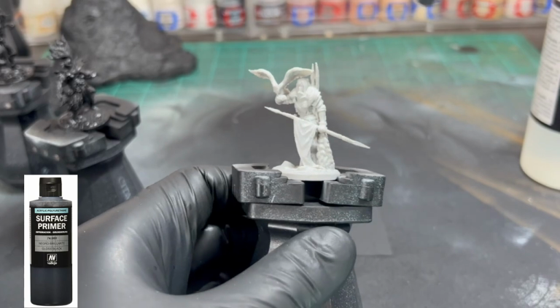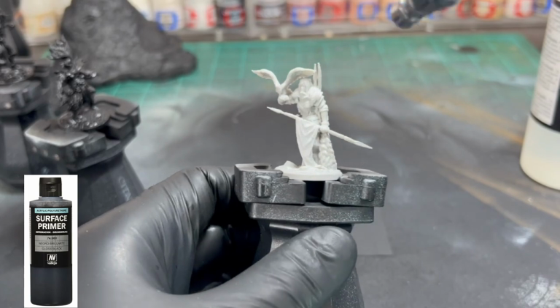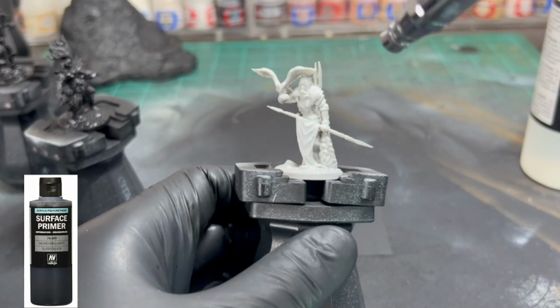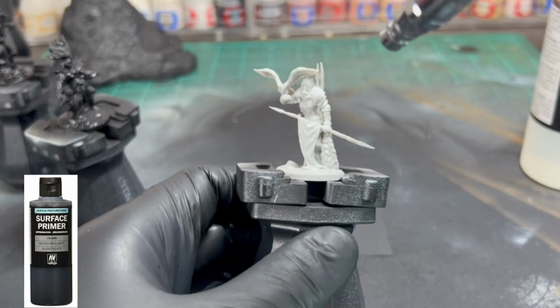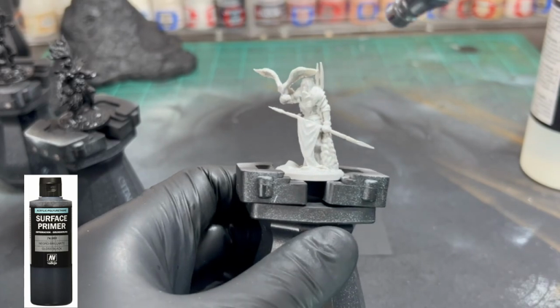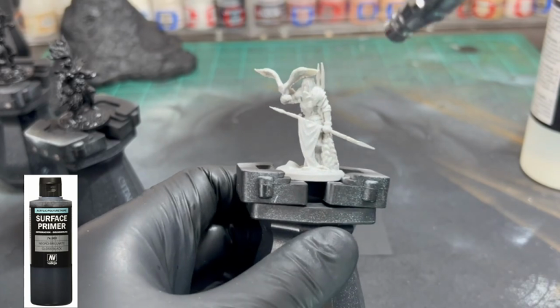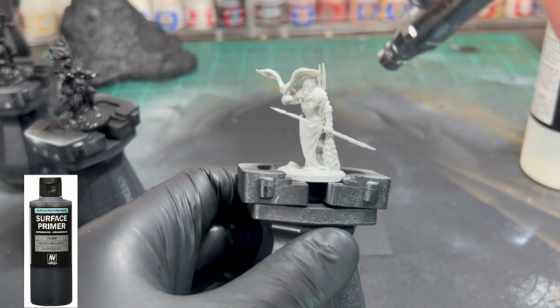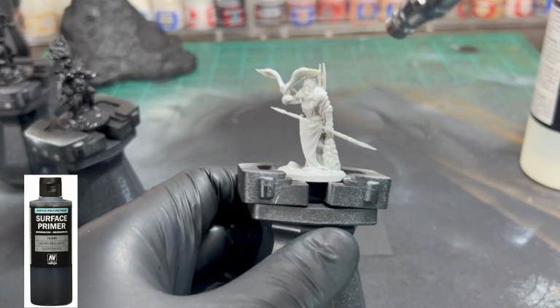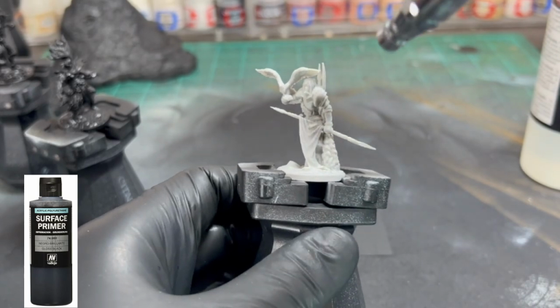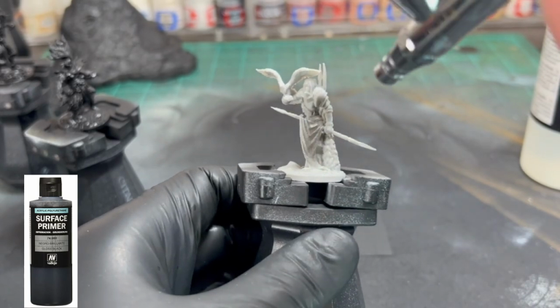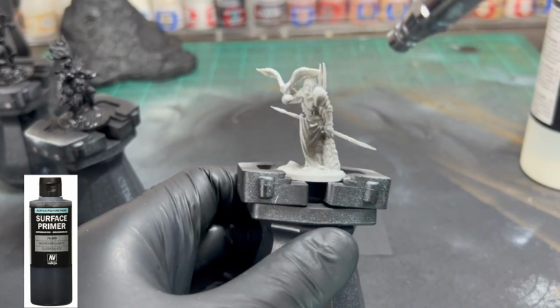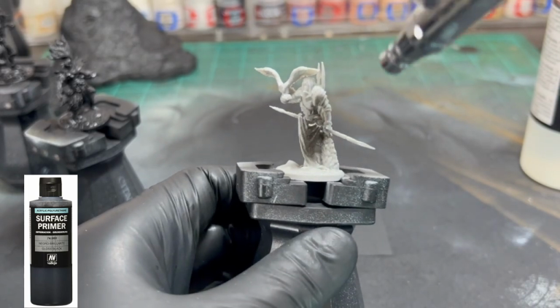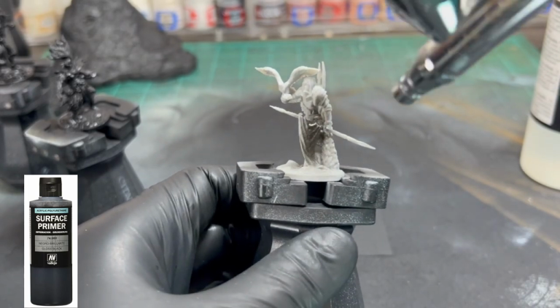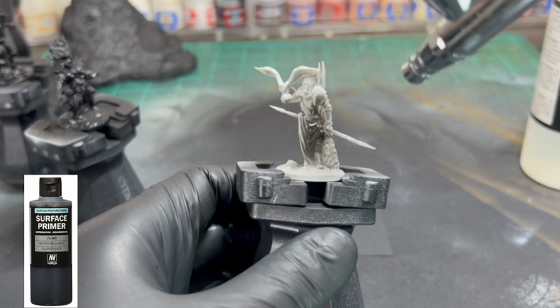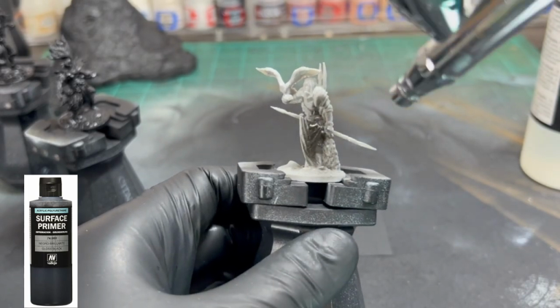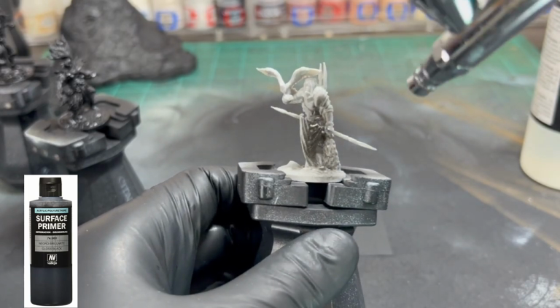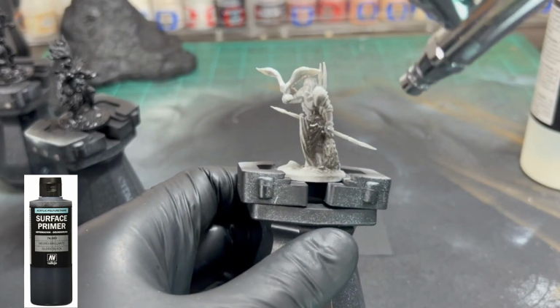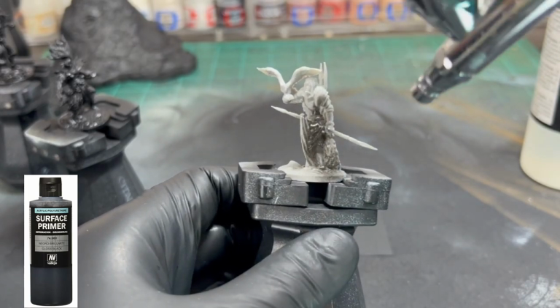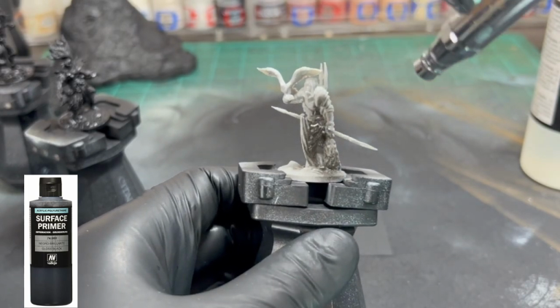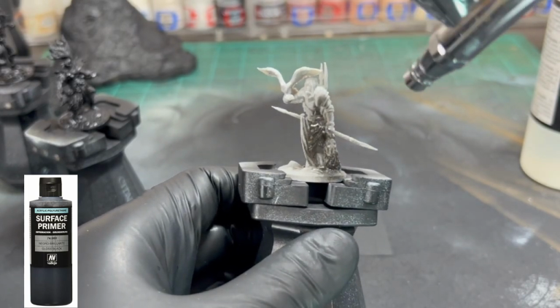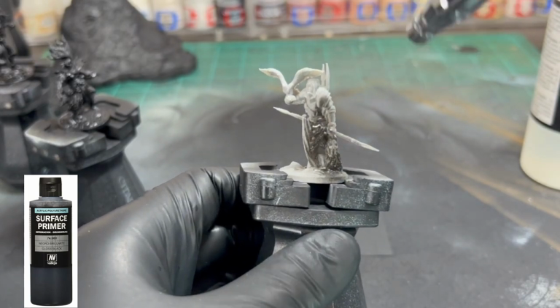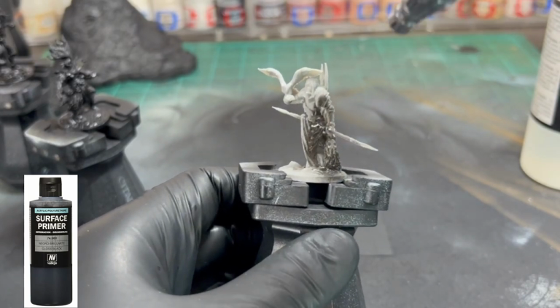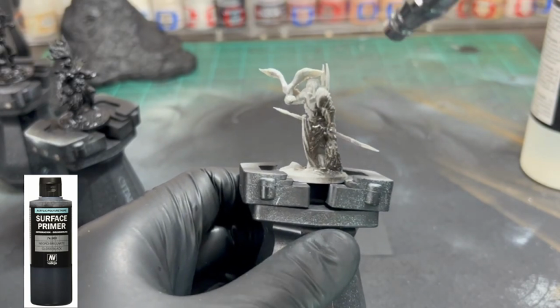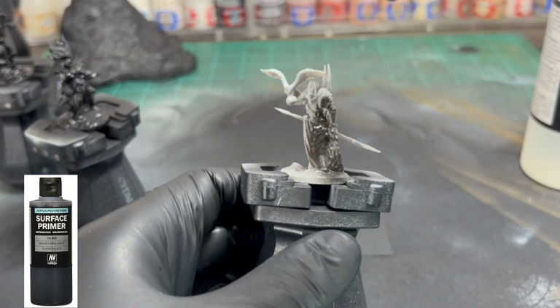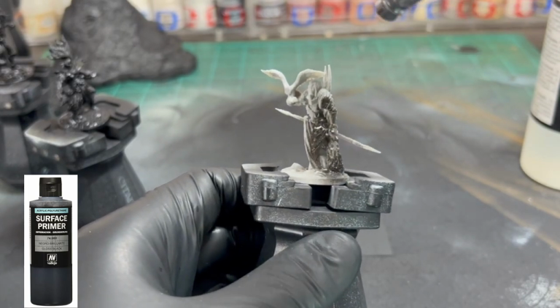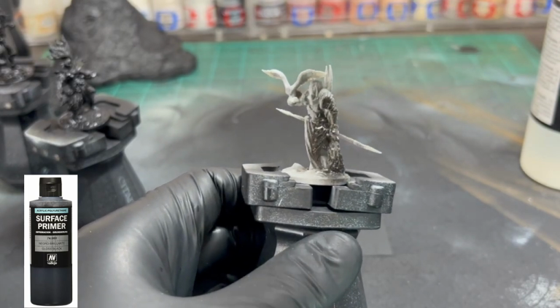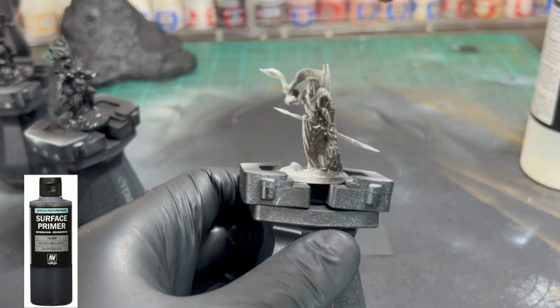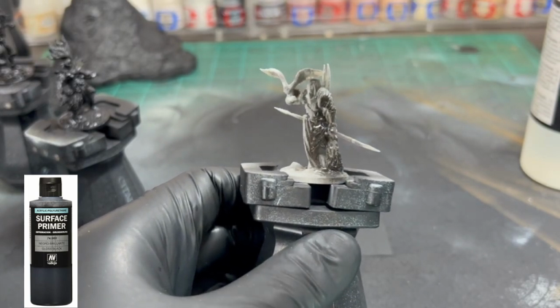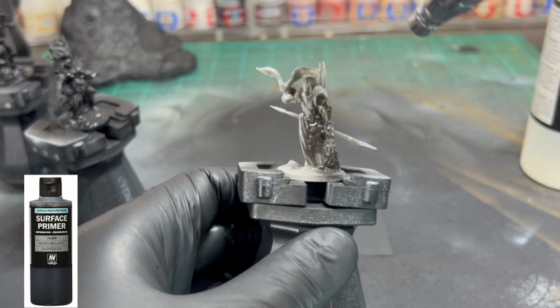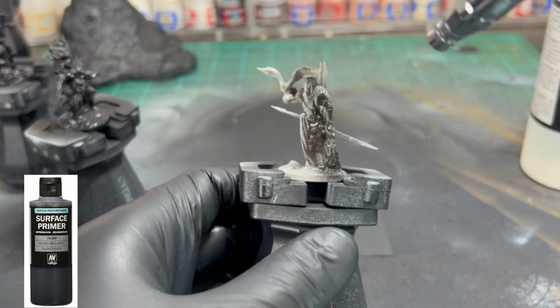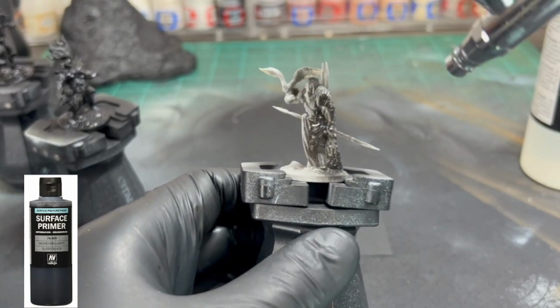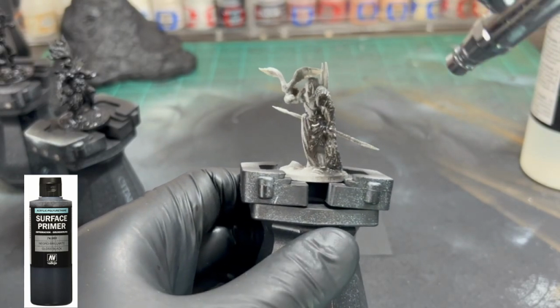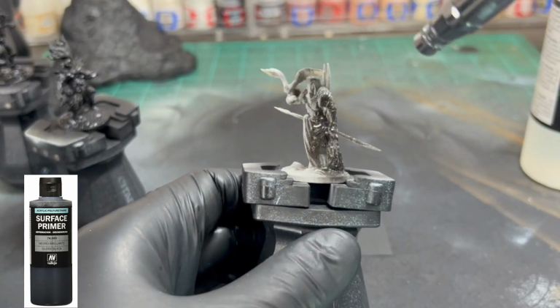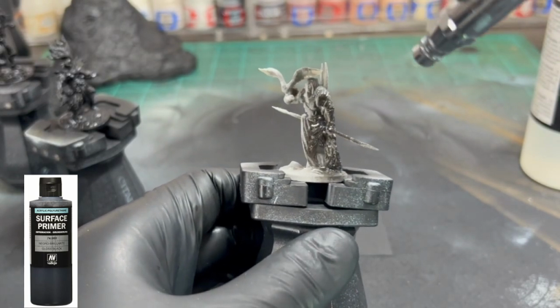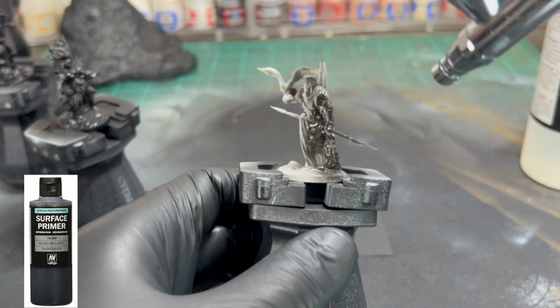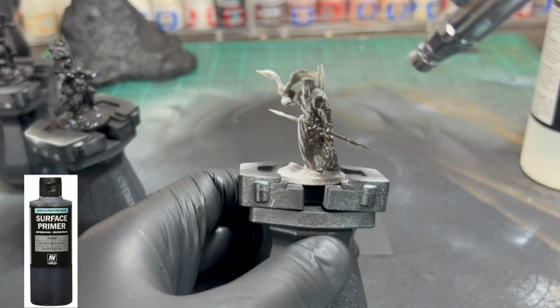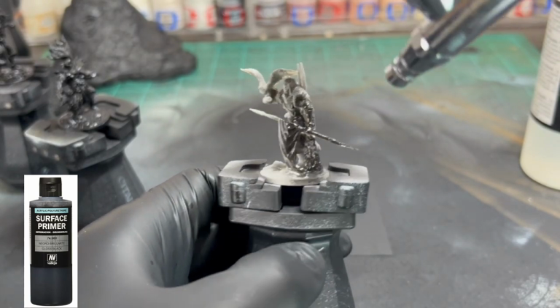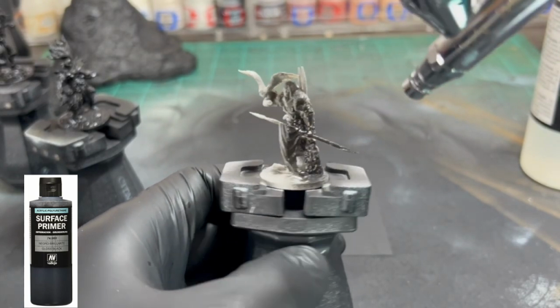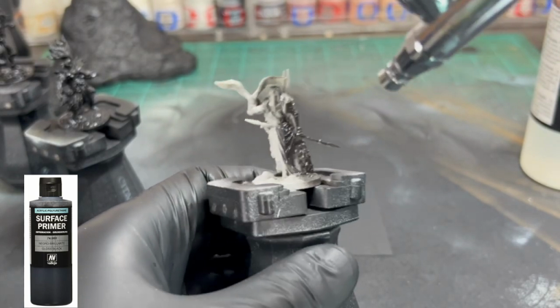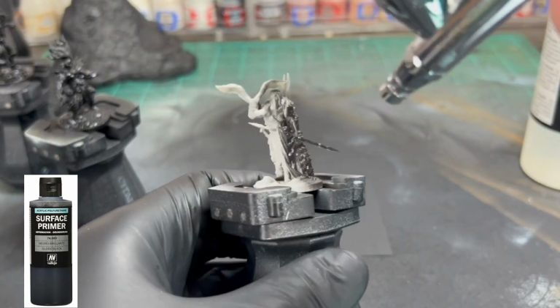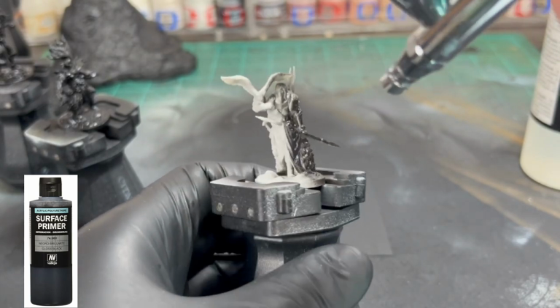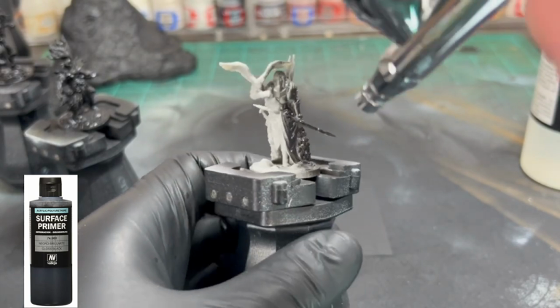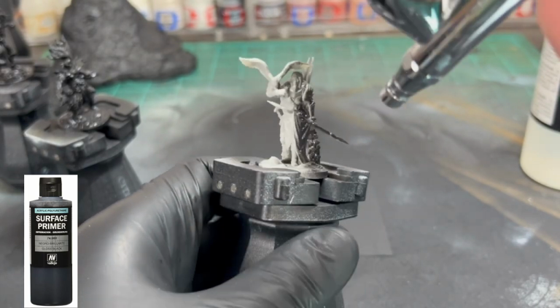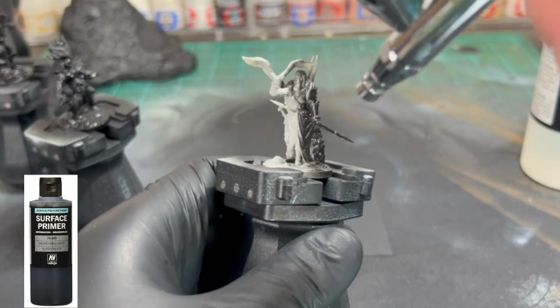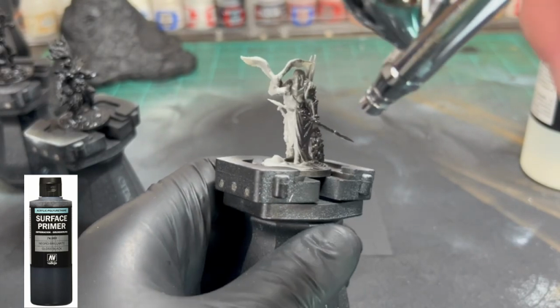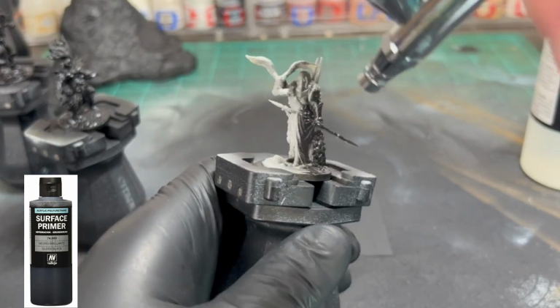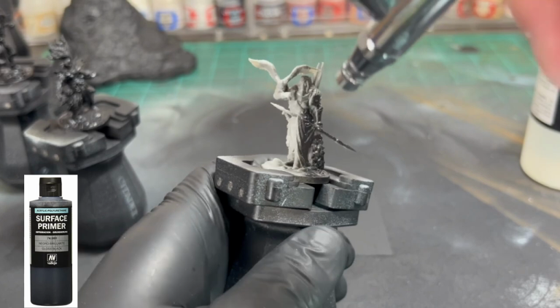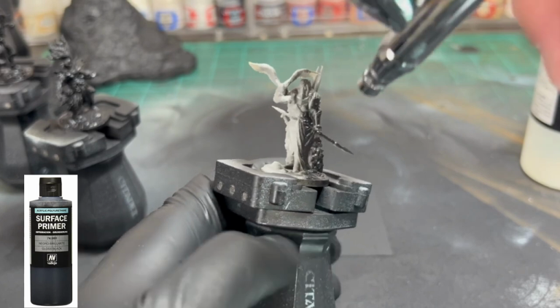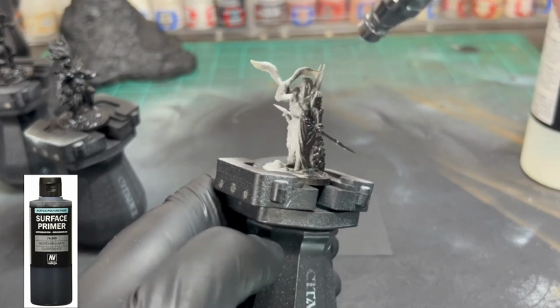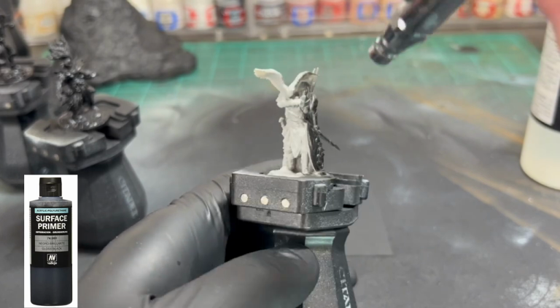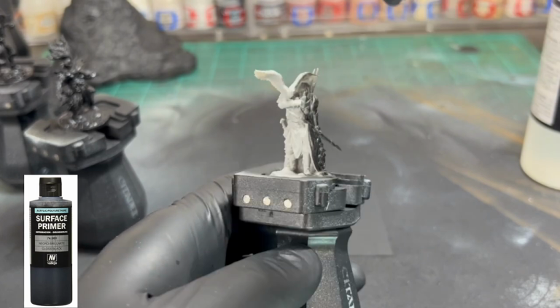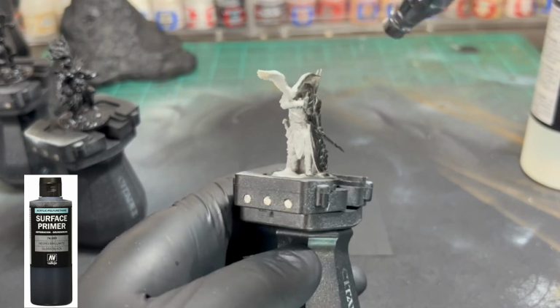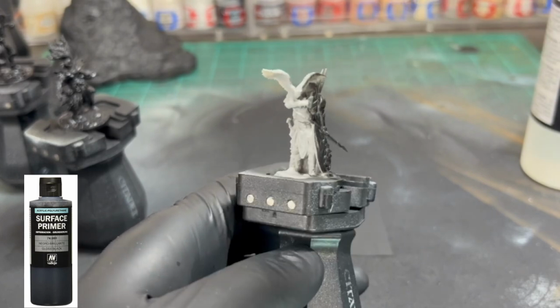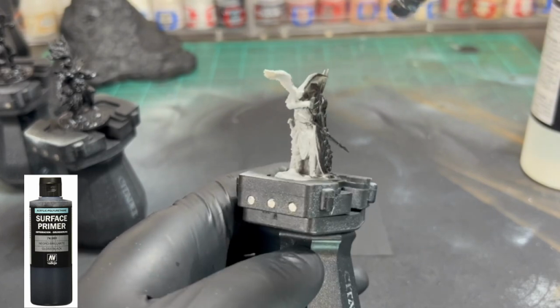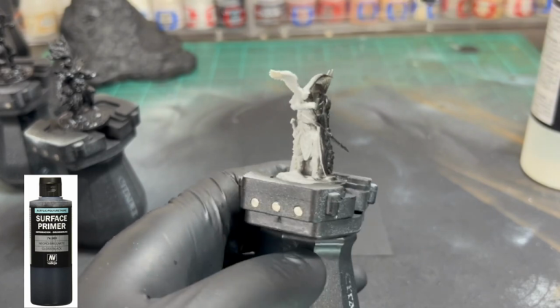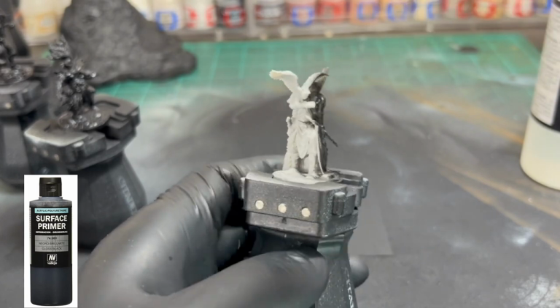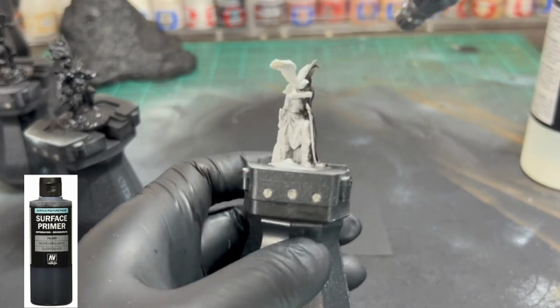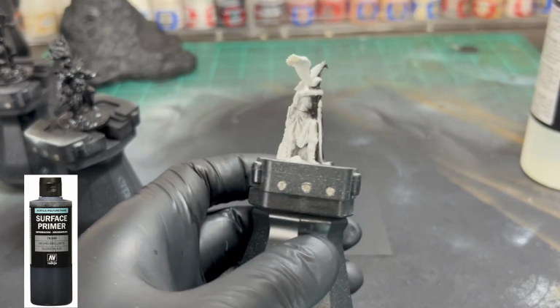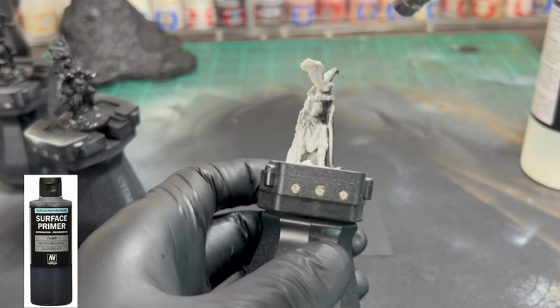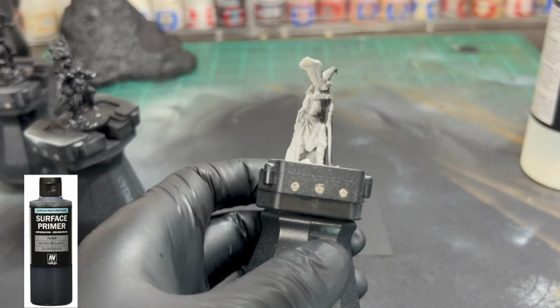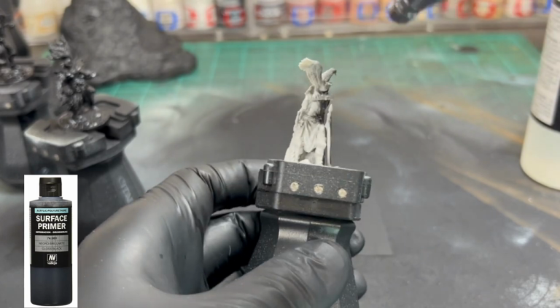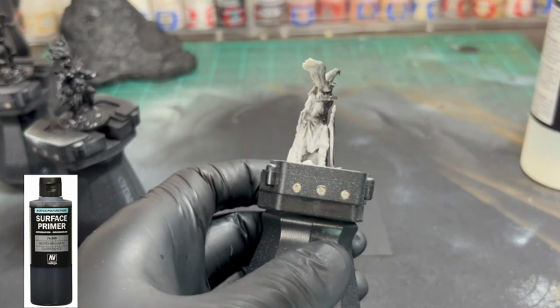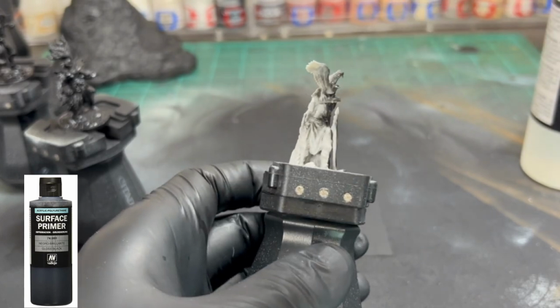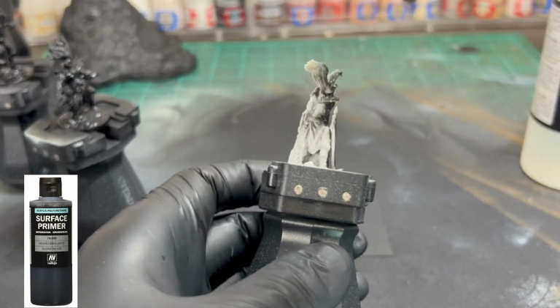Once you're done with that, we're going to take an airbrush or you can take spray paint — whatever you have available — and we're going to hit that with some black.